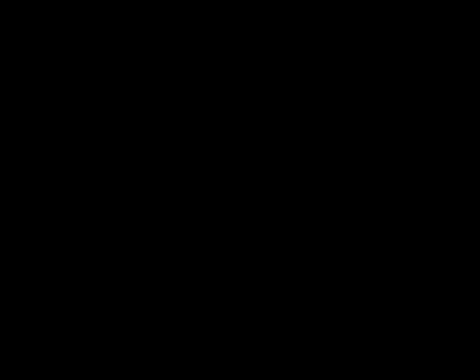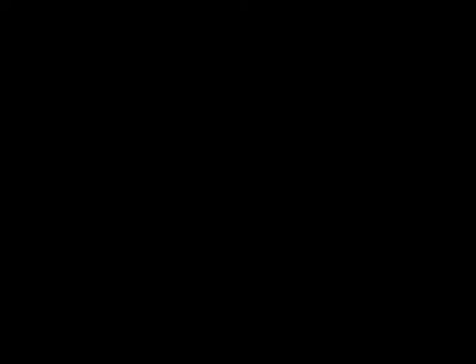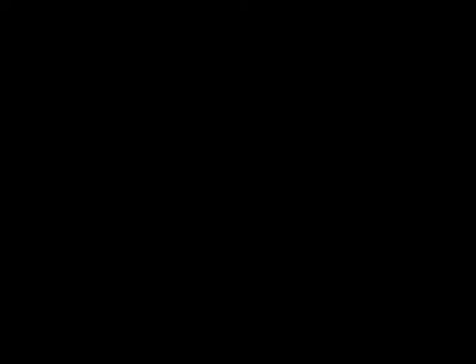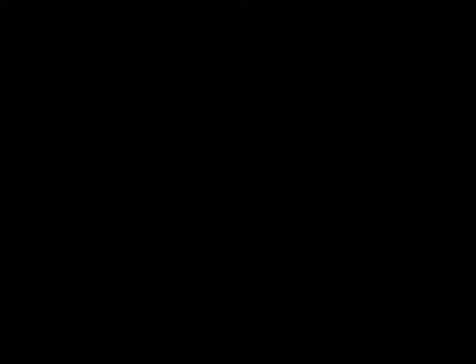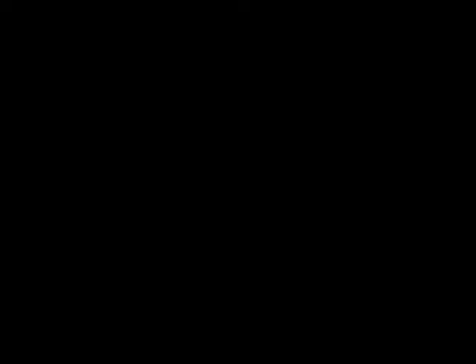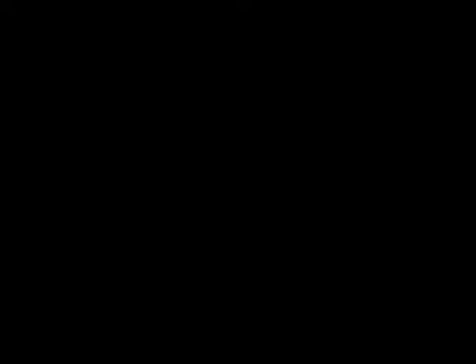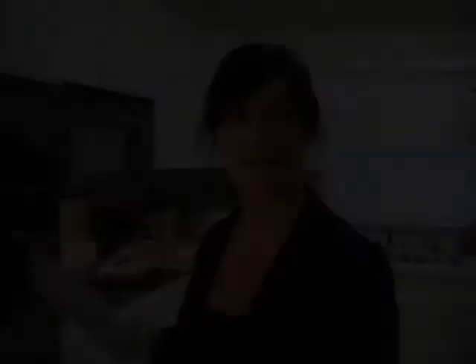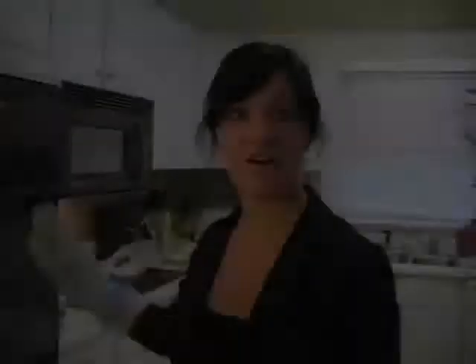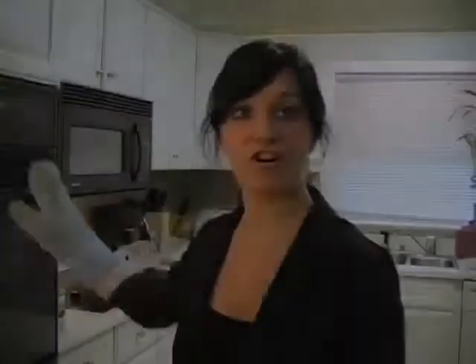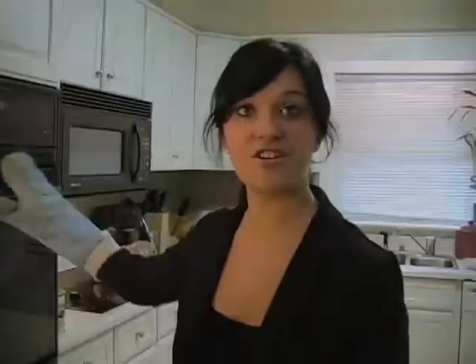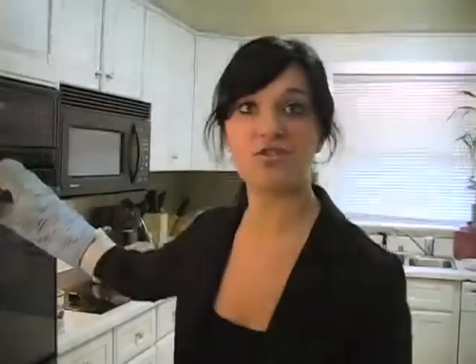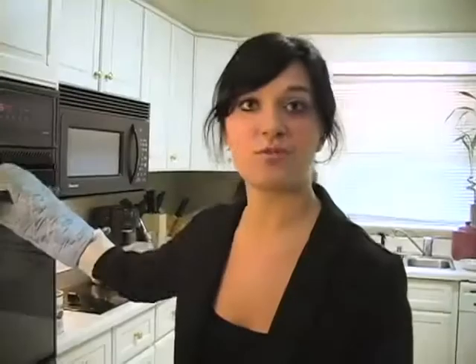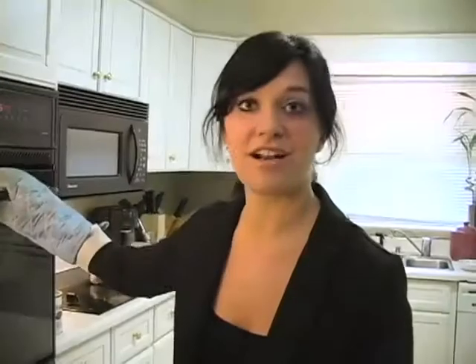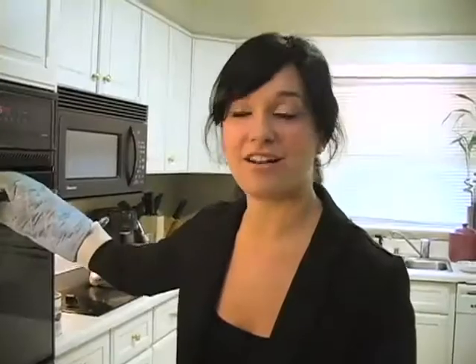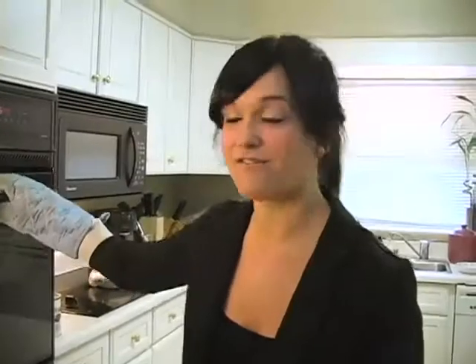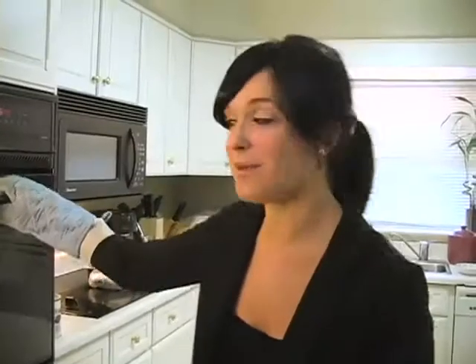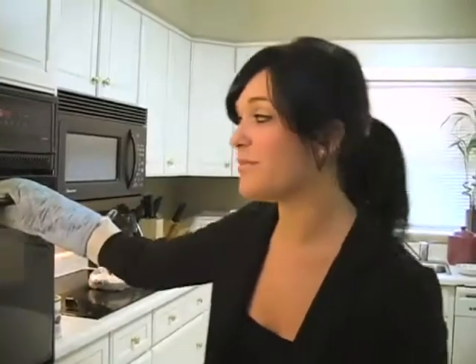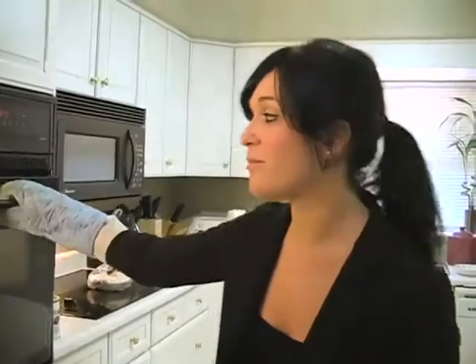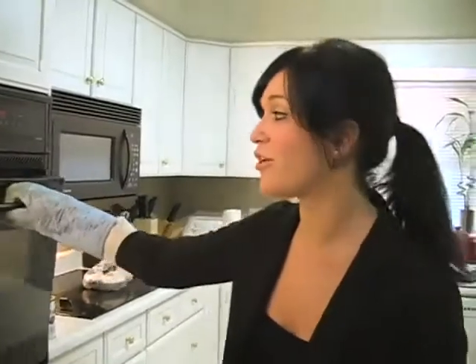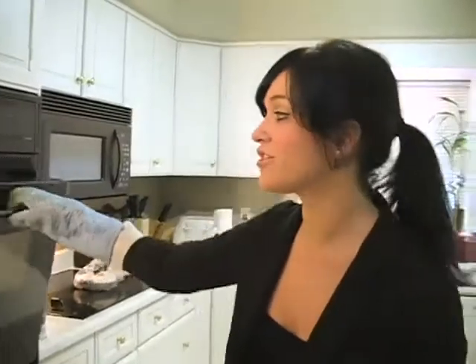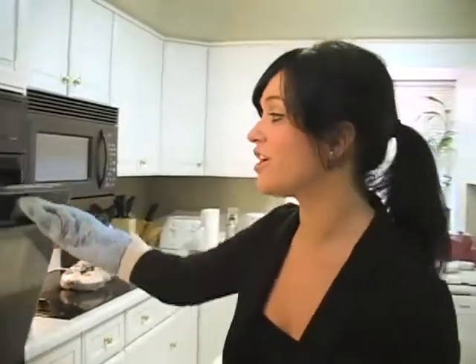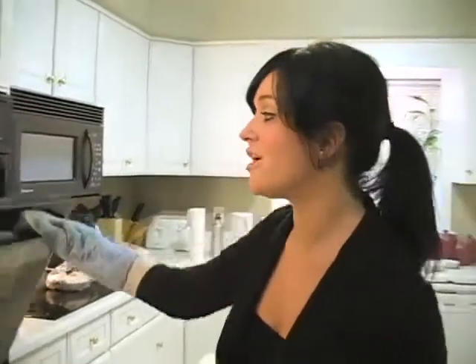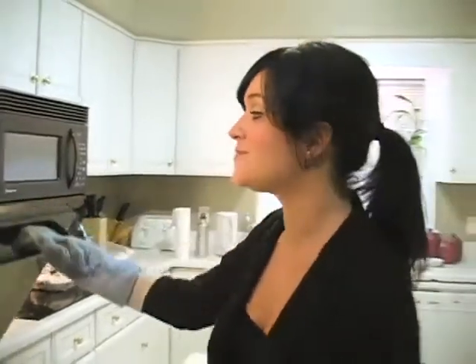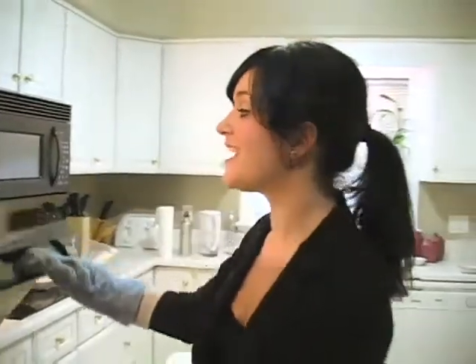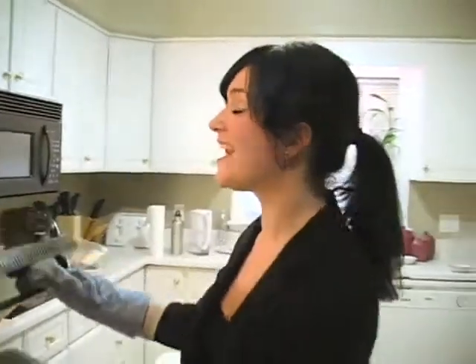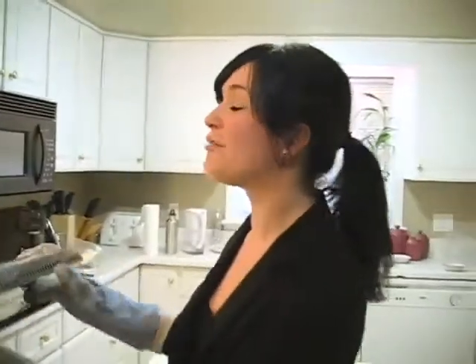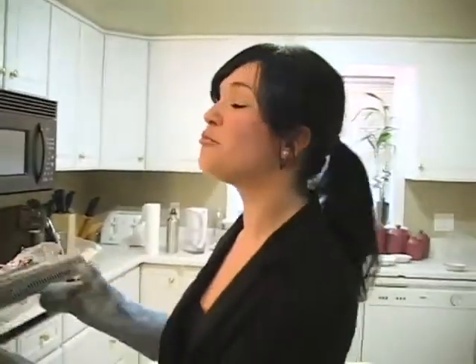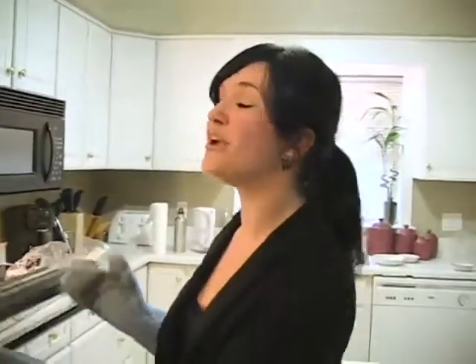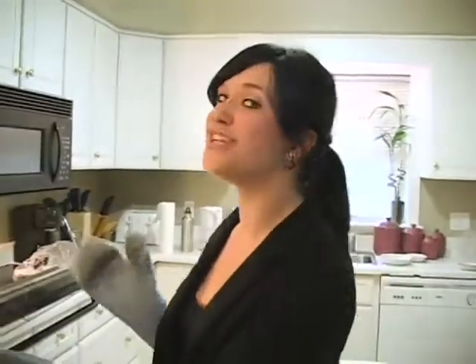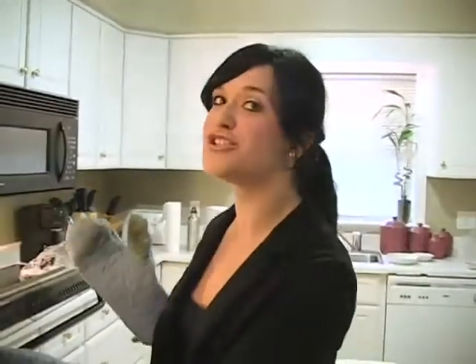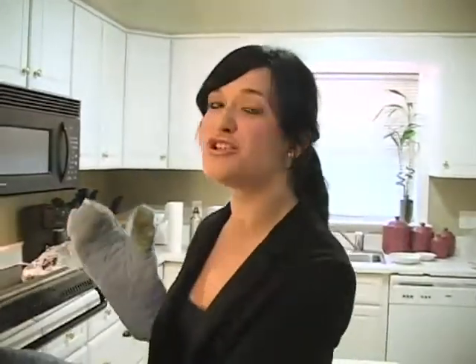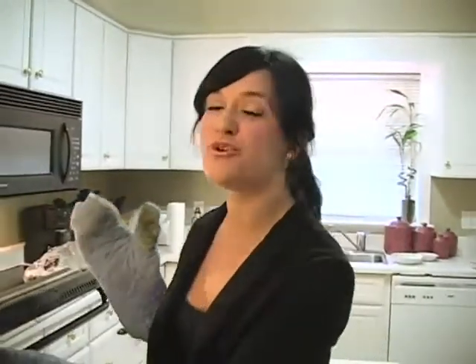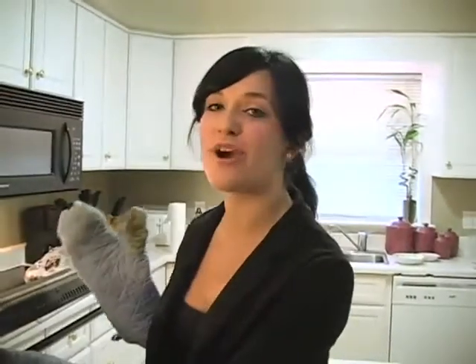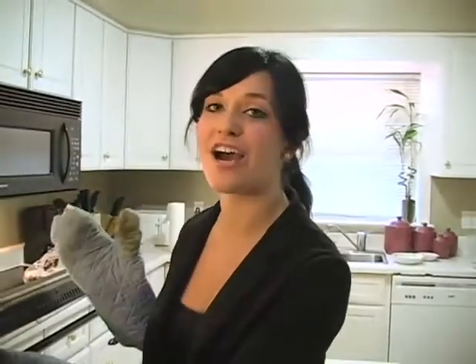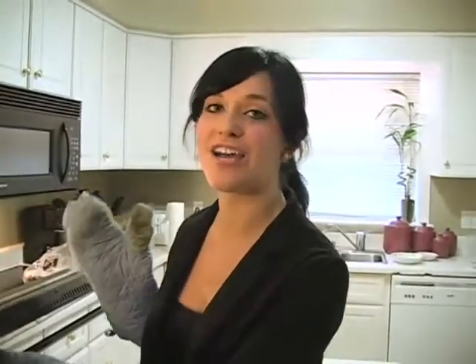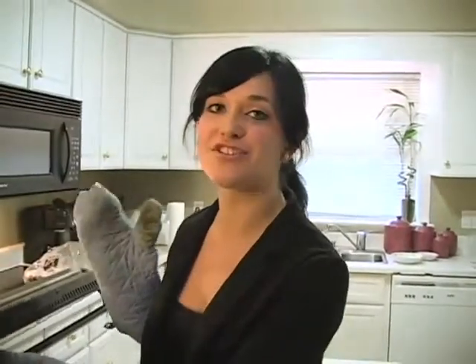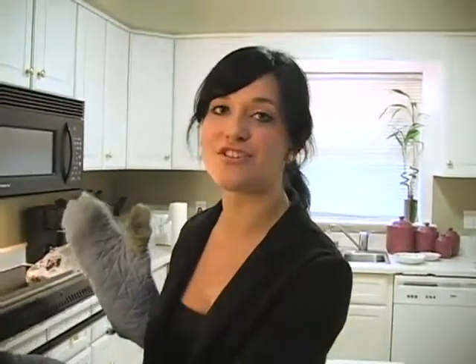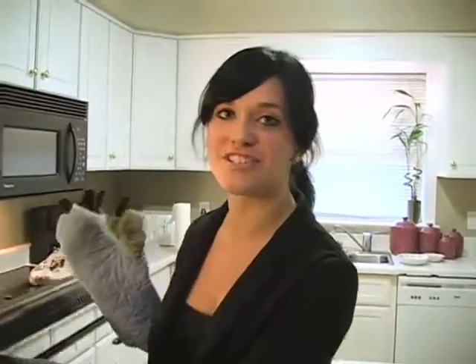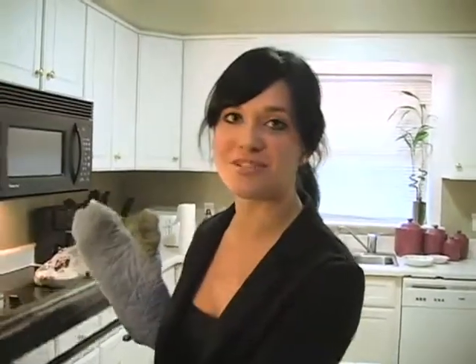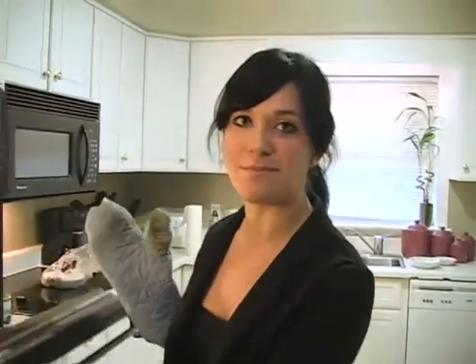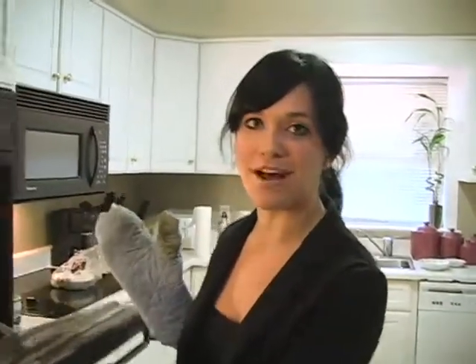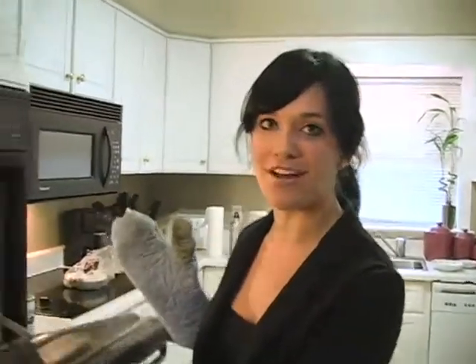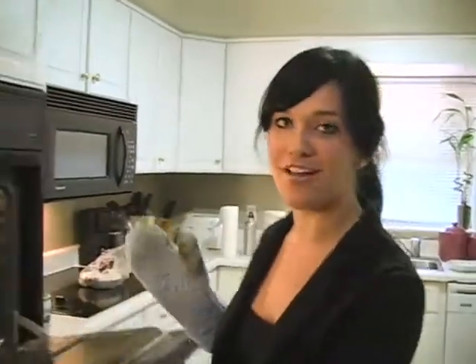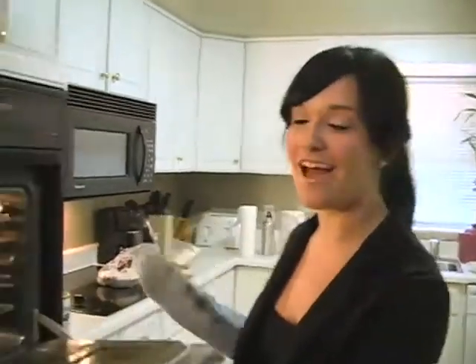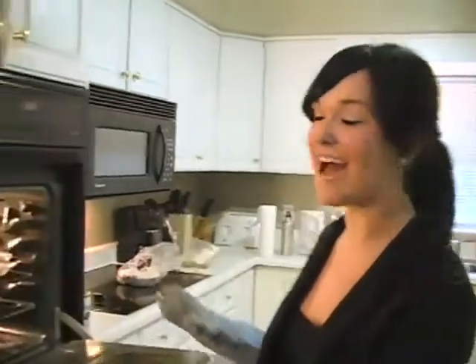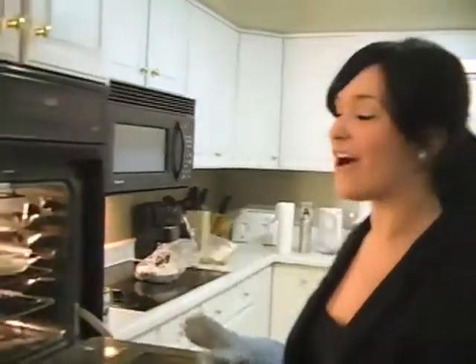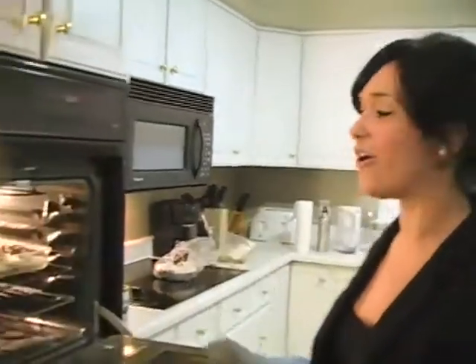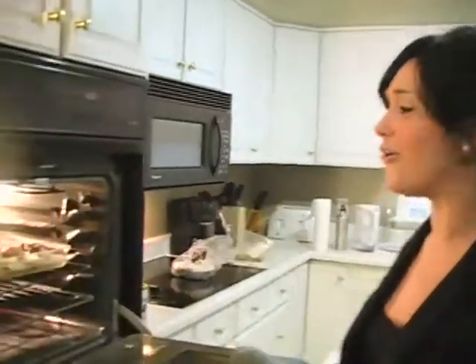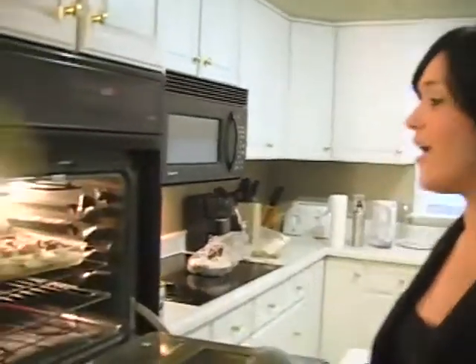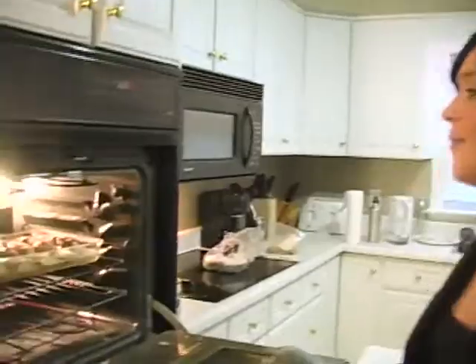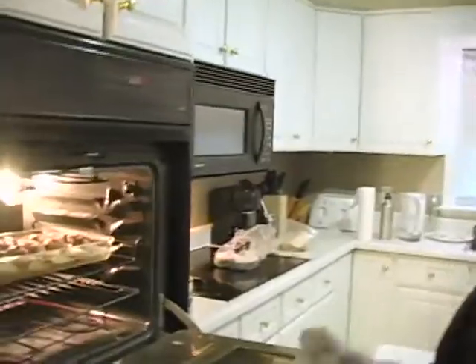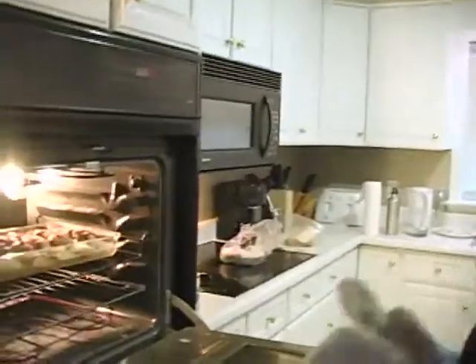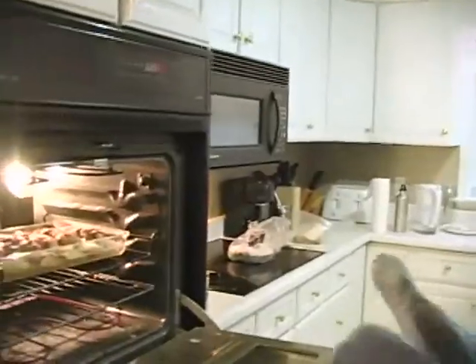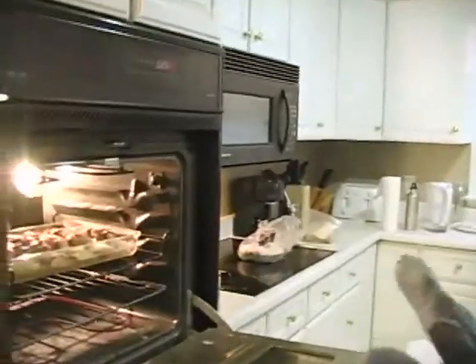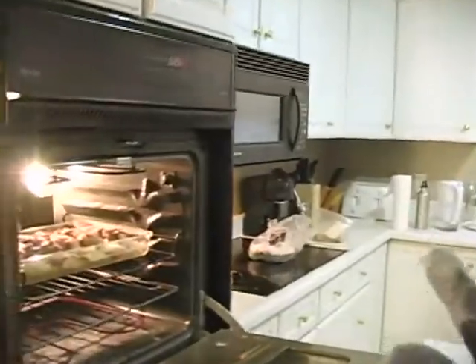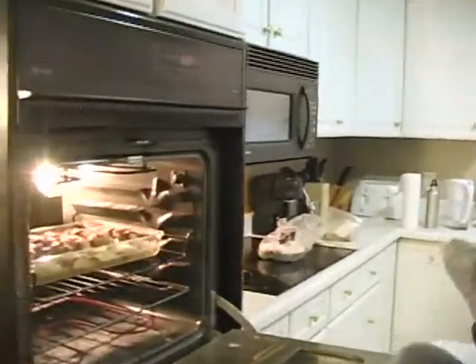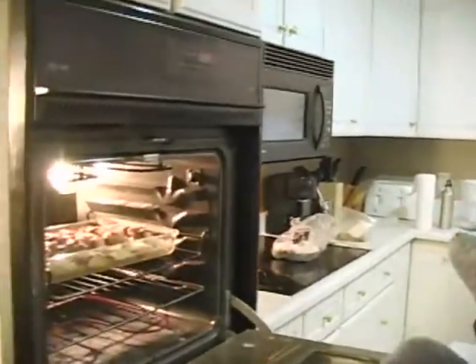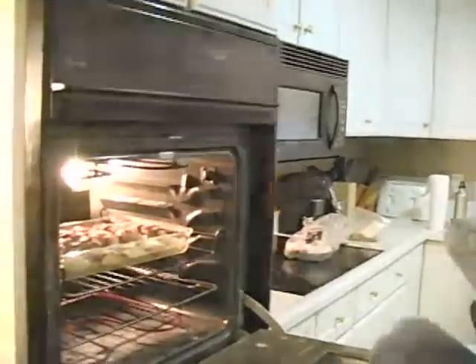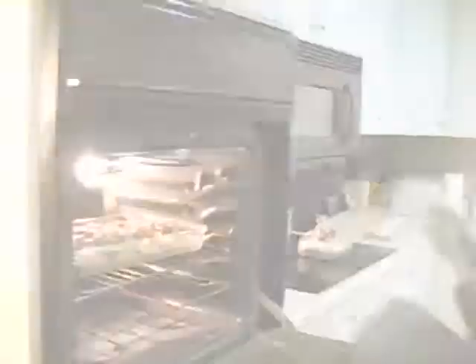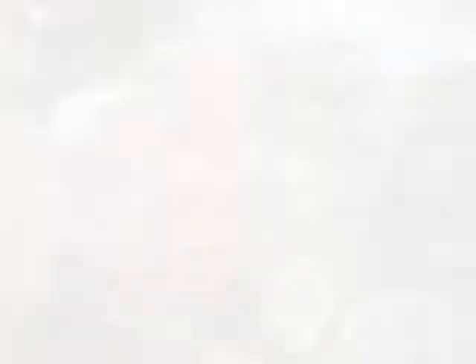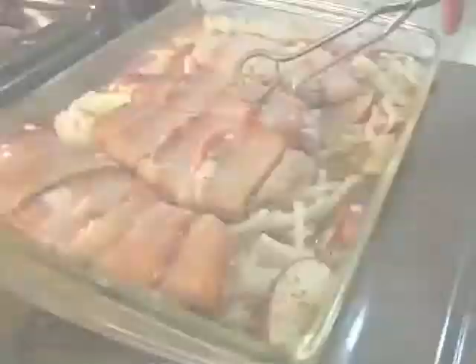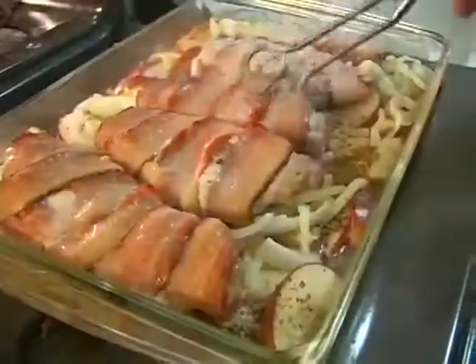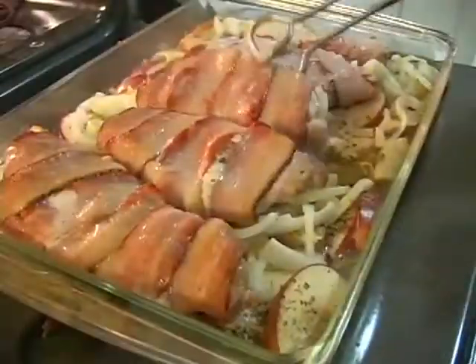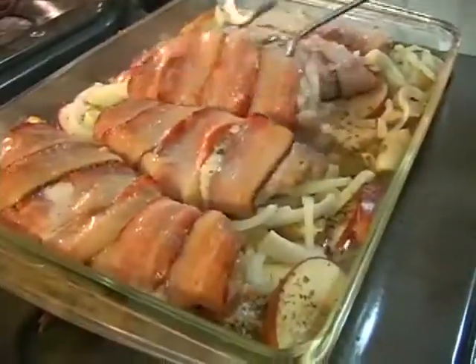It's been half an hour, so we're ready to flip the pork chops. I wish you guys could smell how amazing this is.